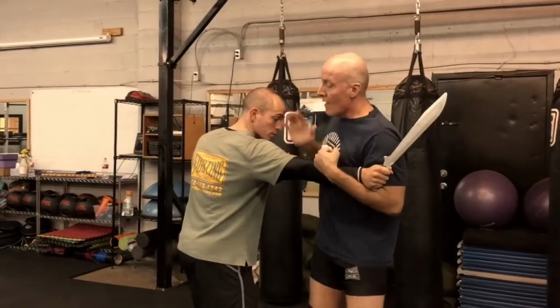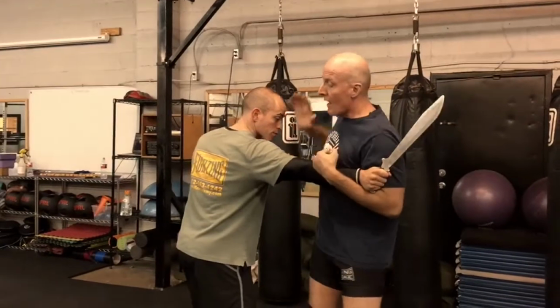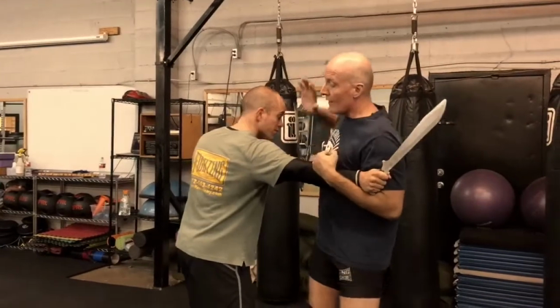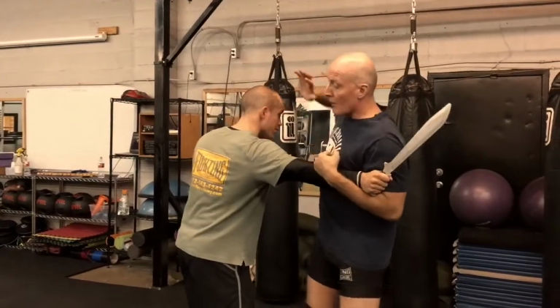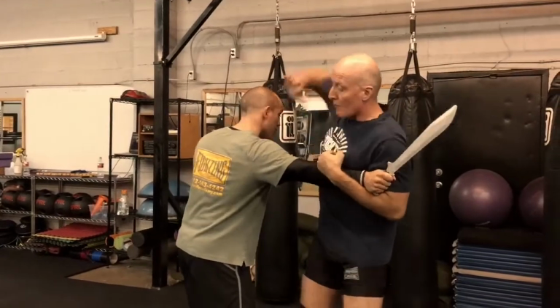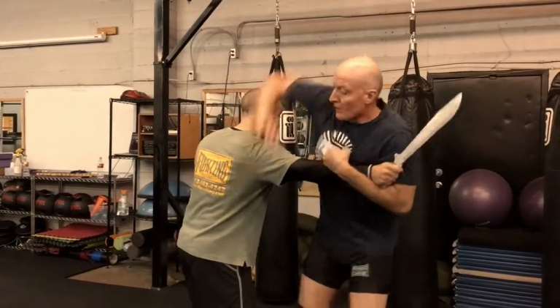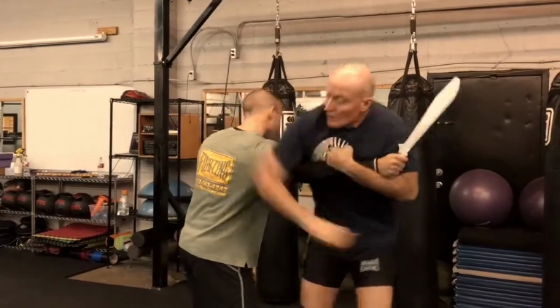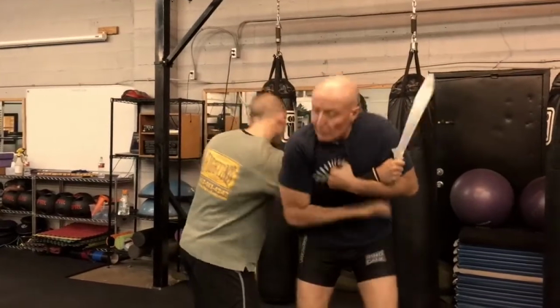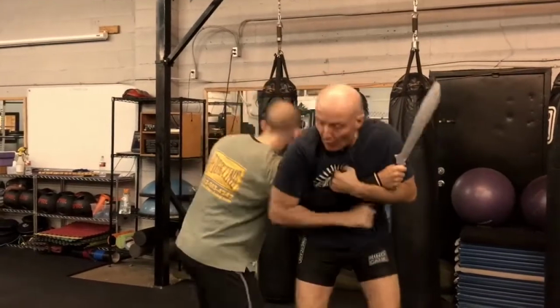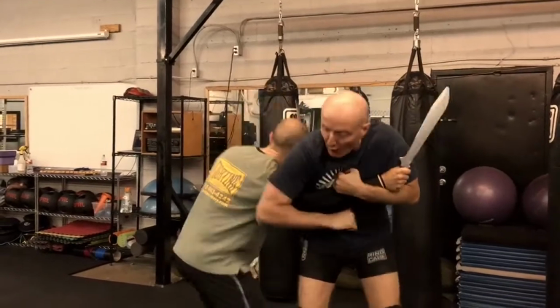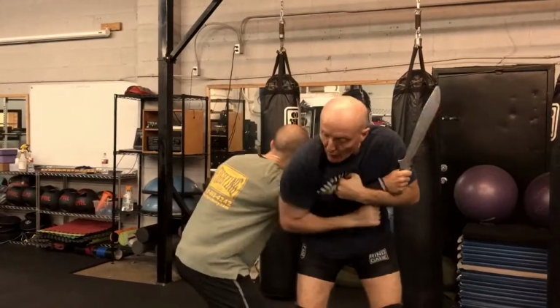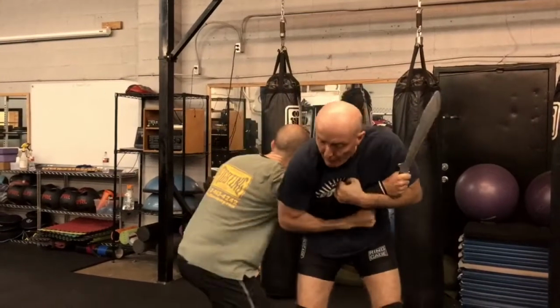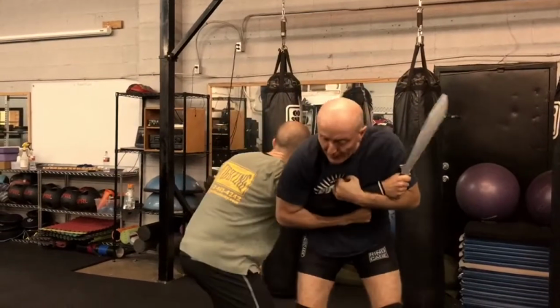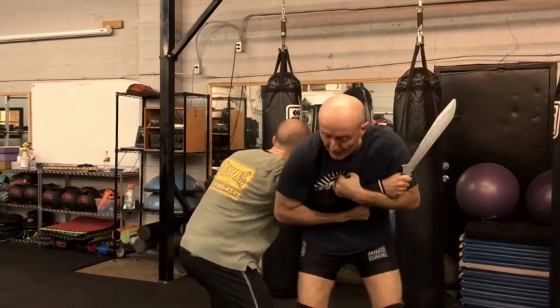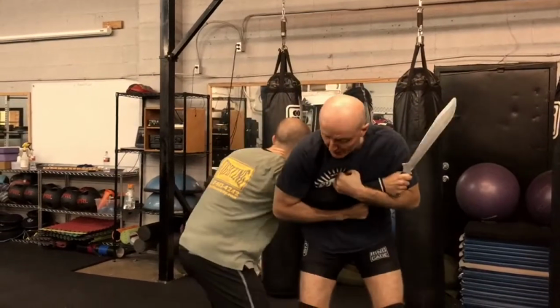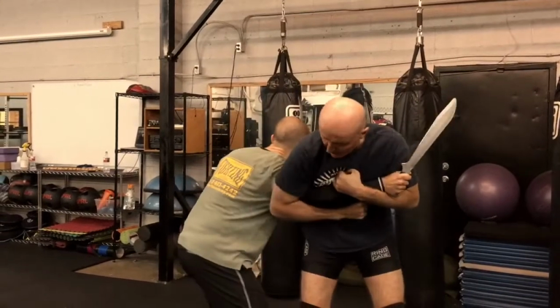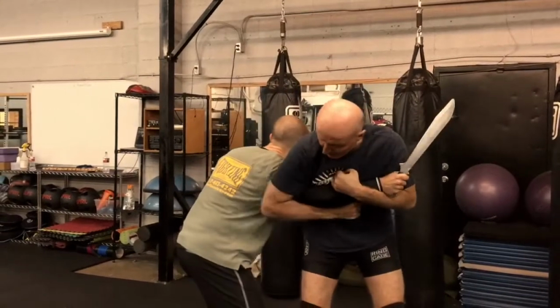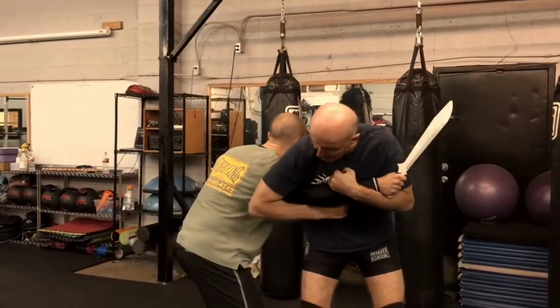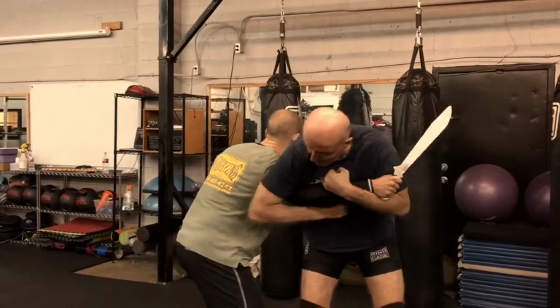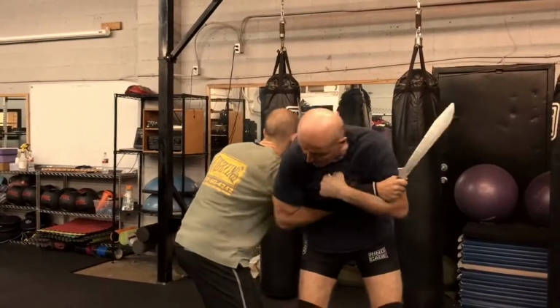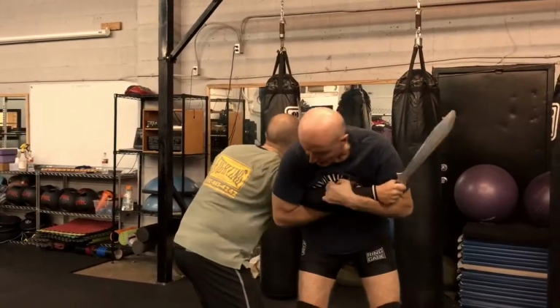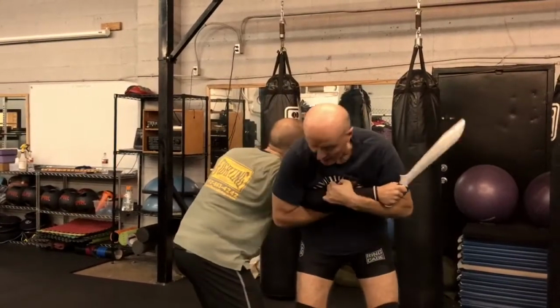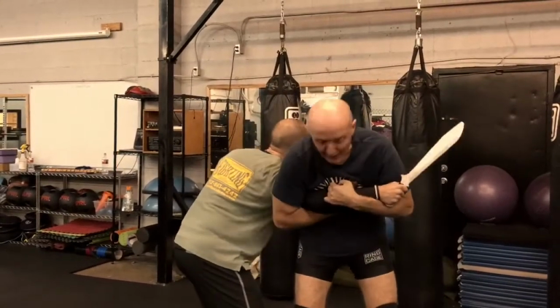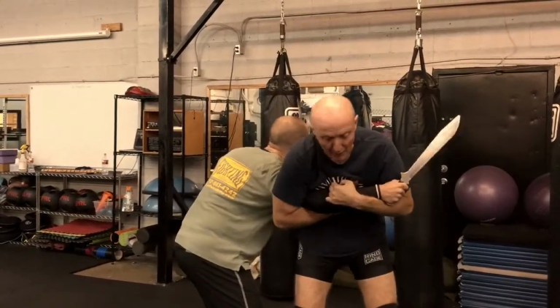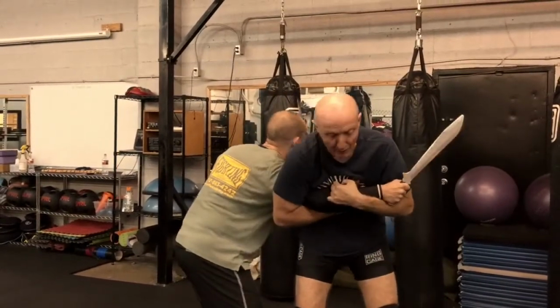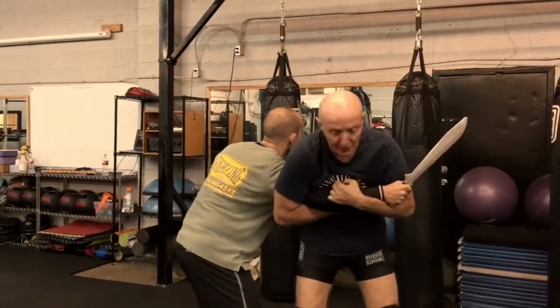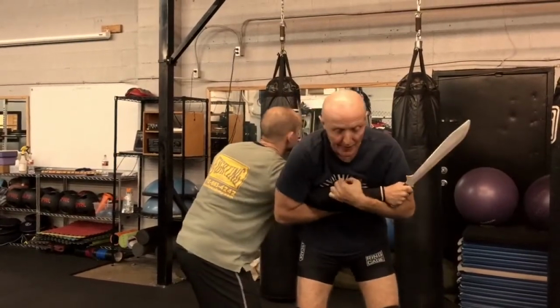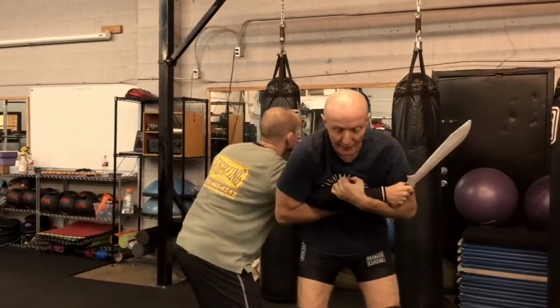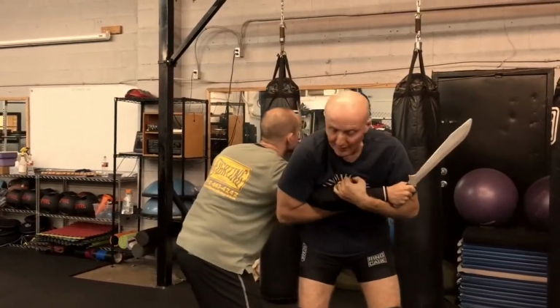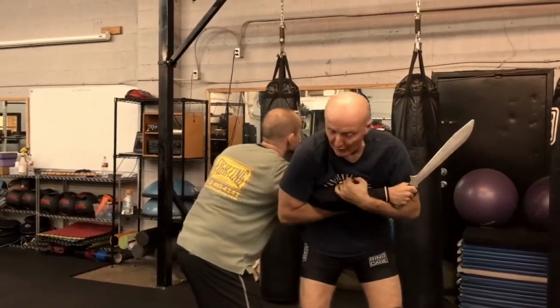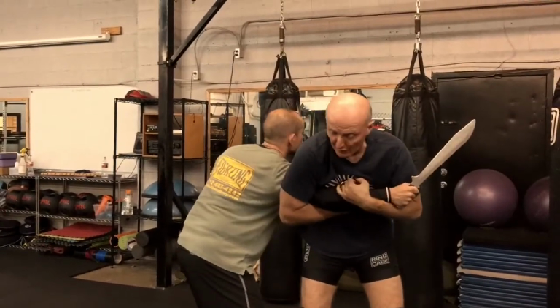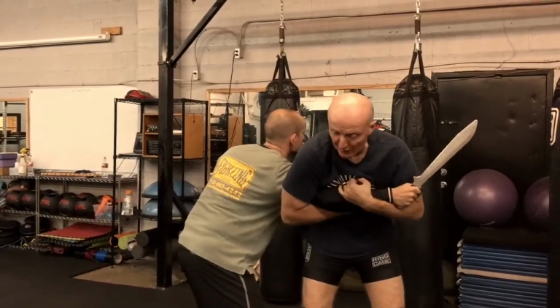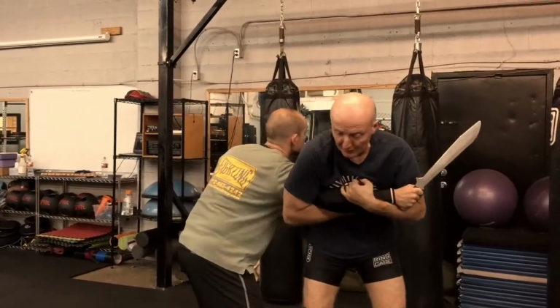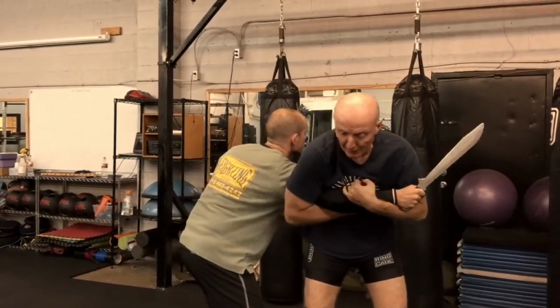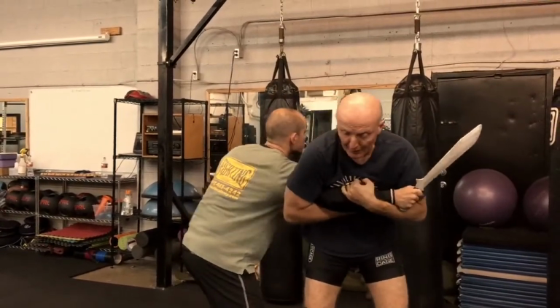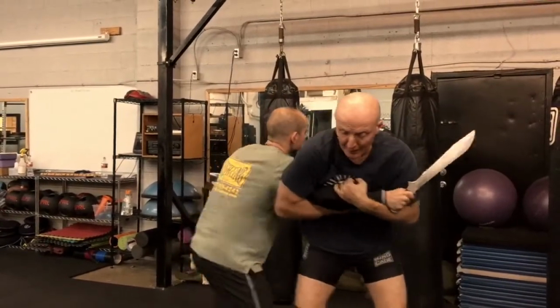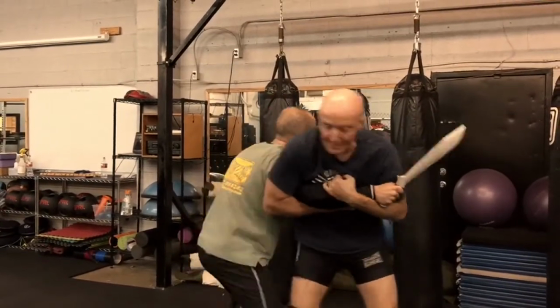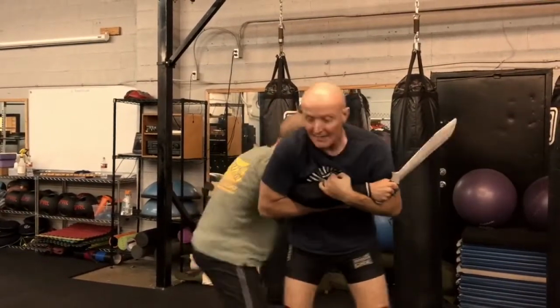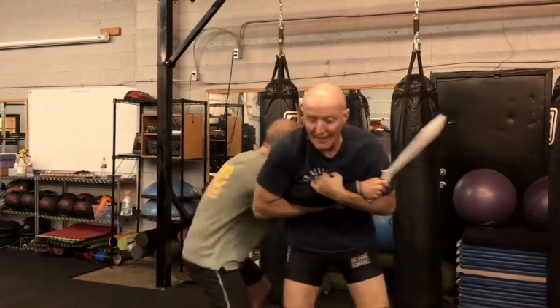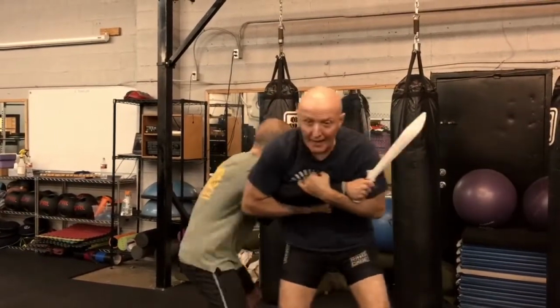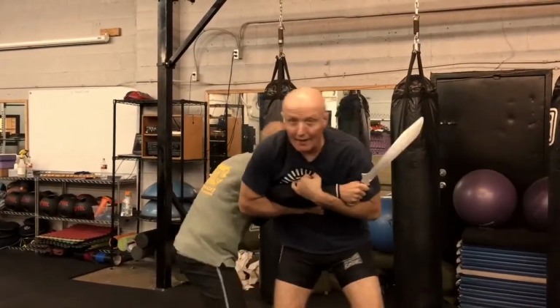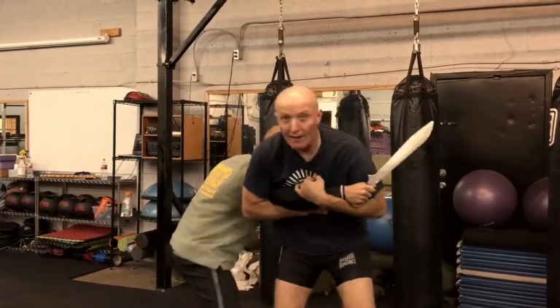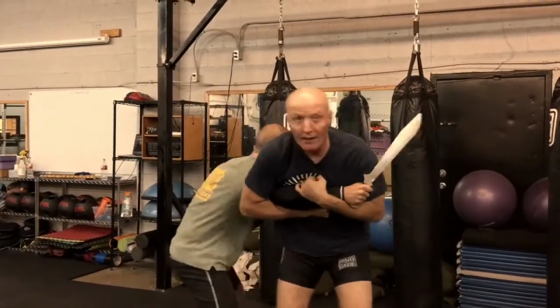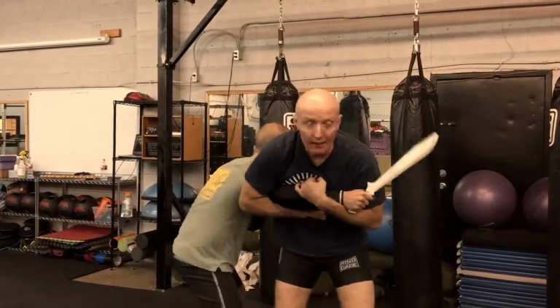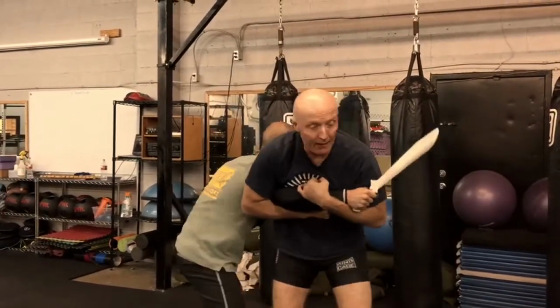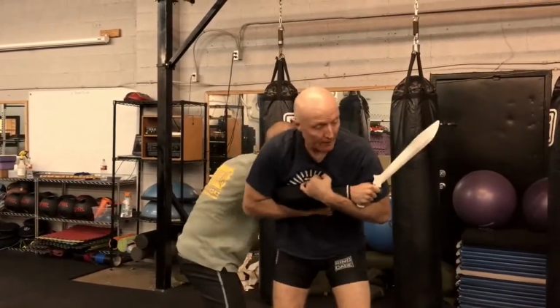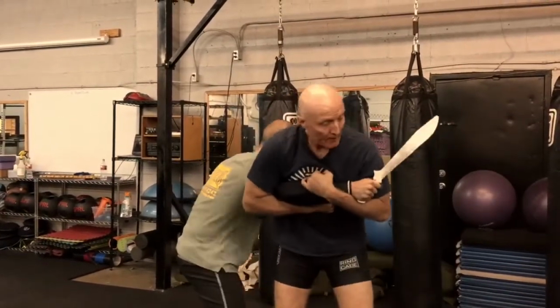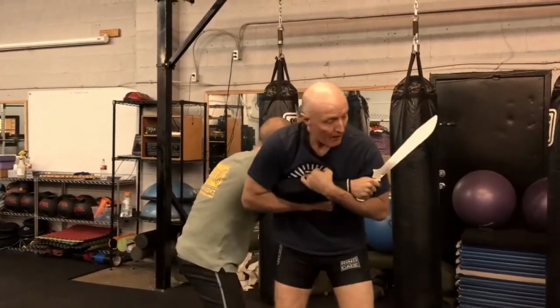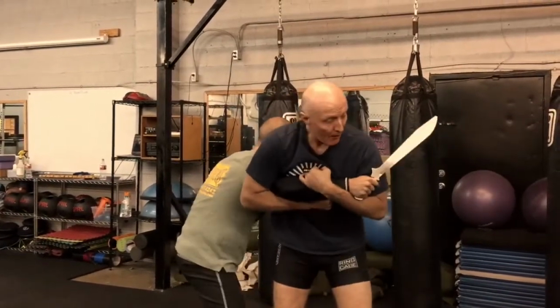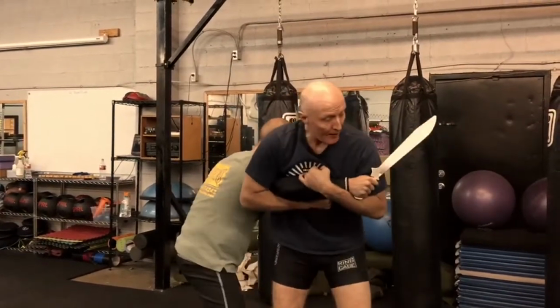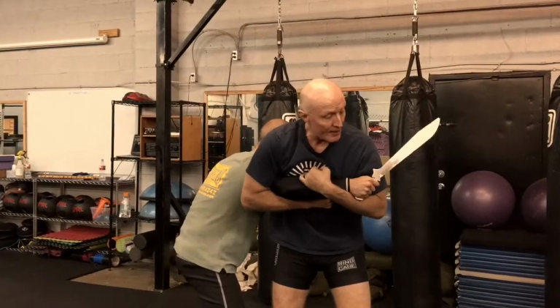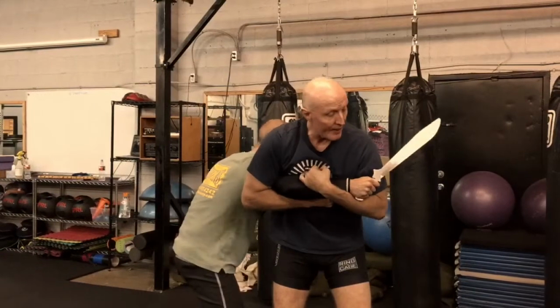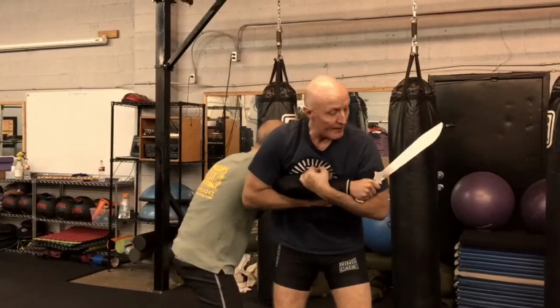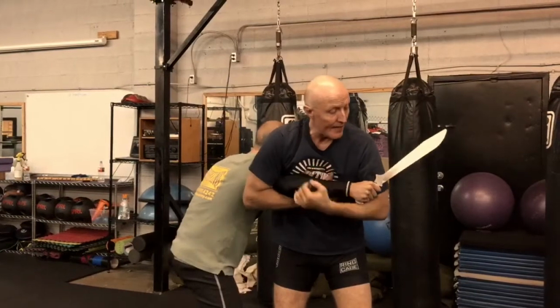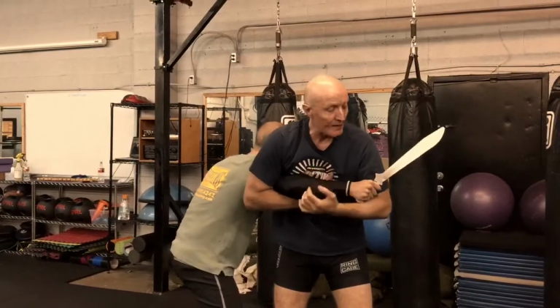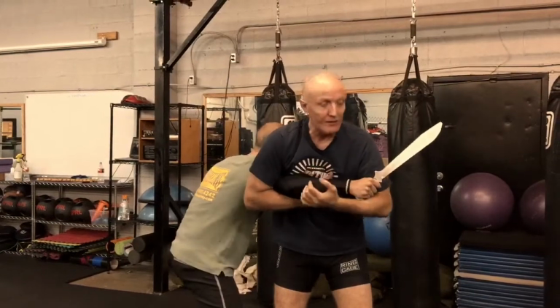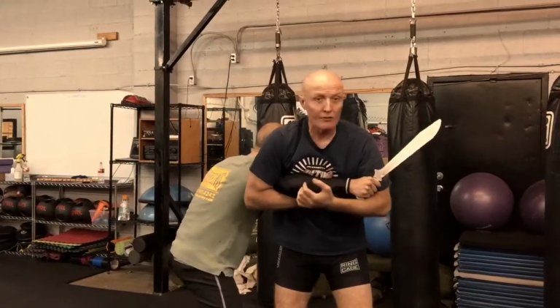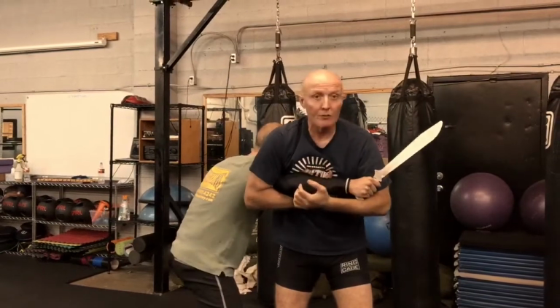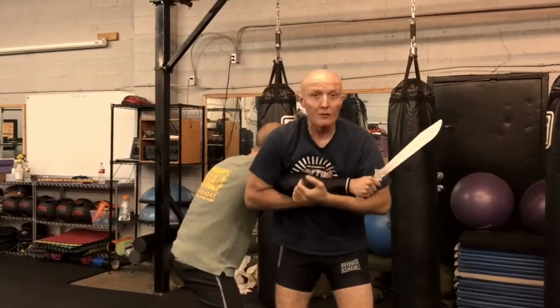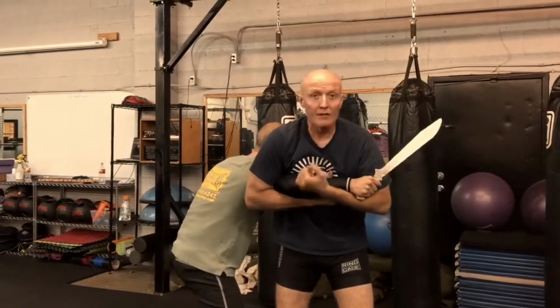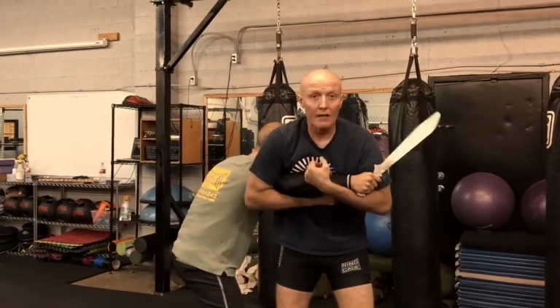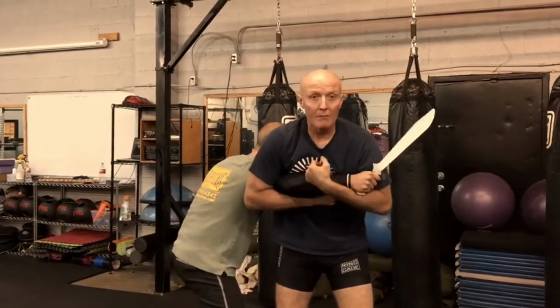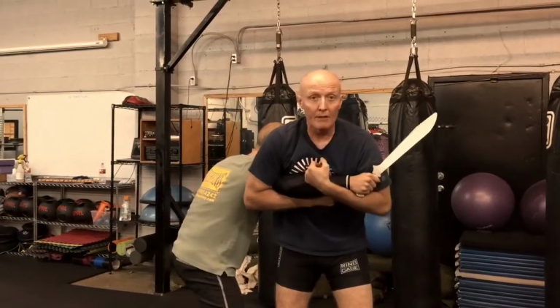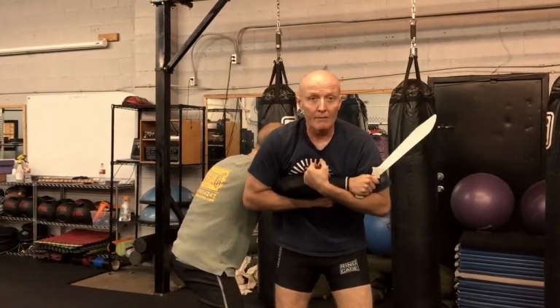I've got to bring this one over and pinch — pinch behind the elbow. So now he tries to pull it out, he can't. He can't yank this through and cut me.